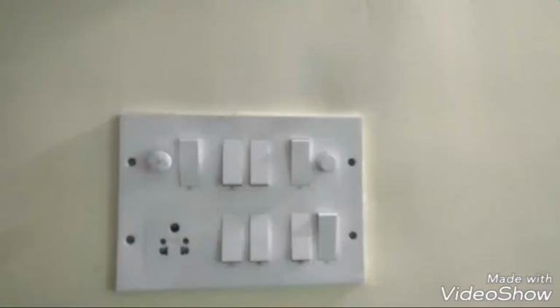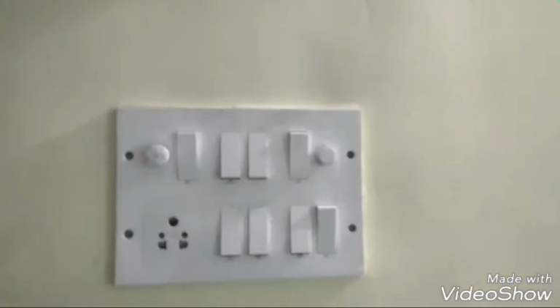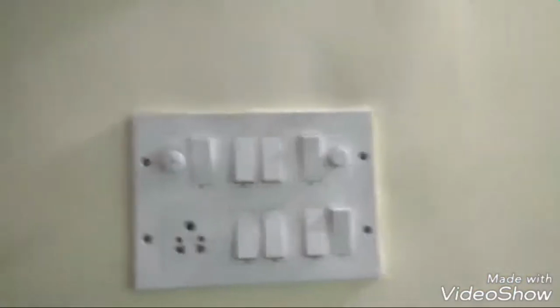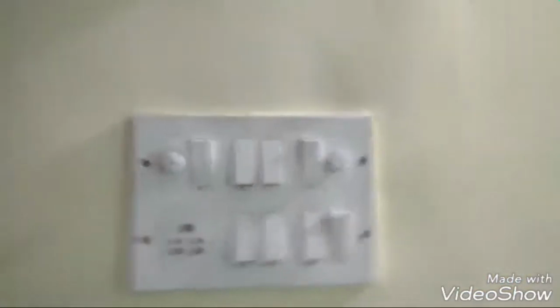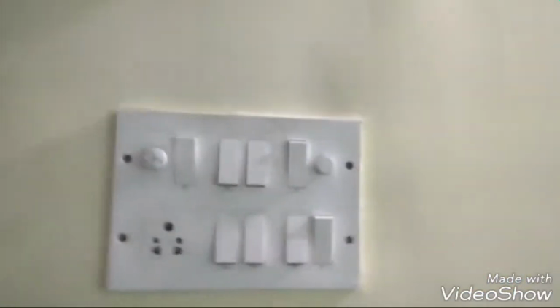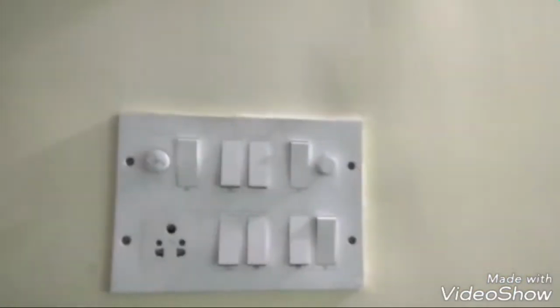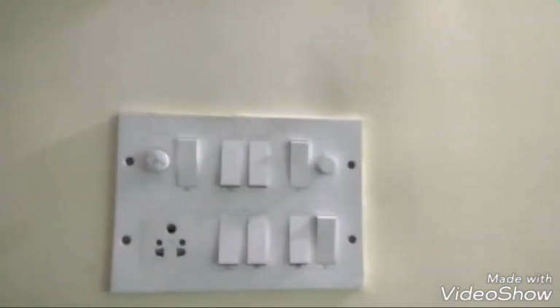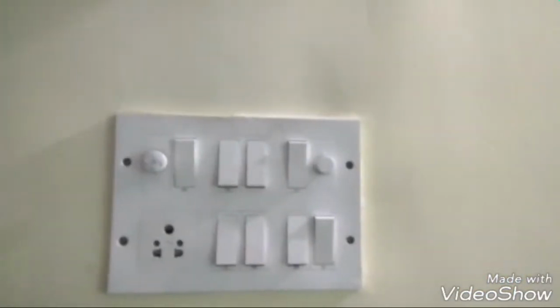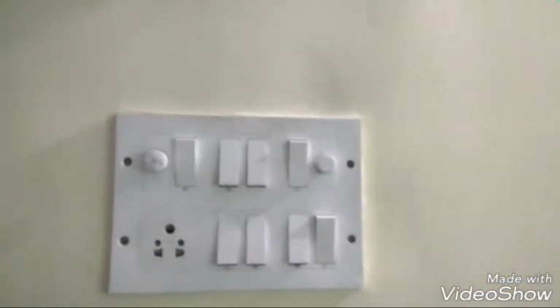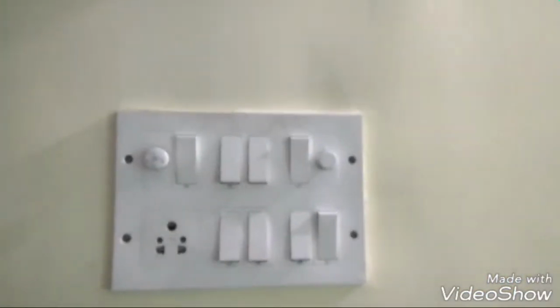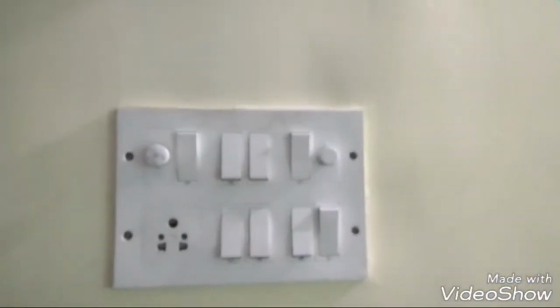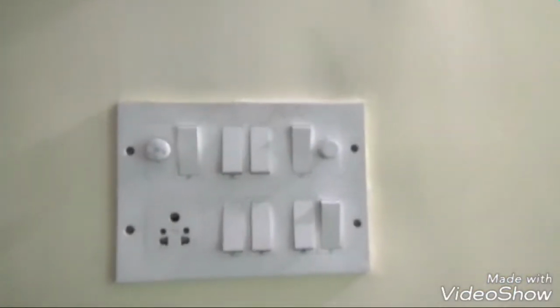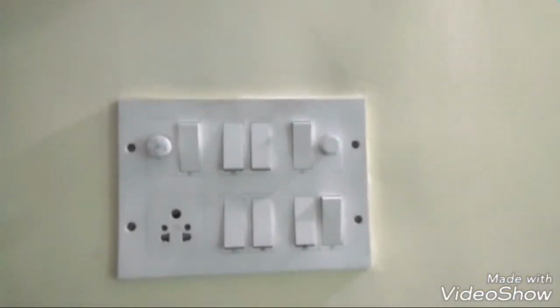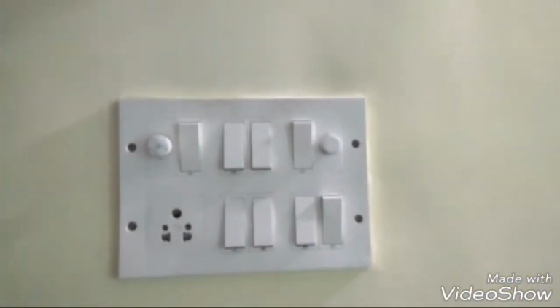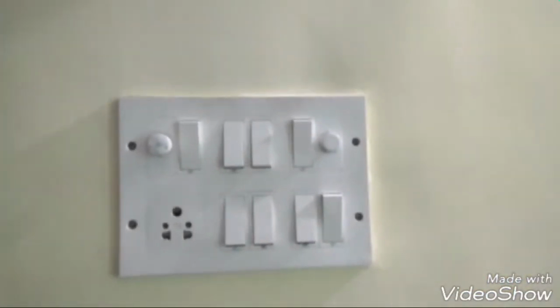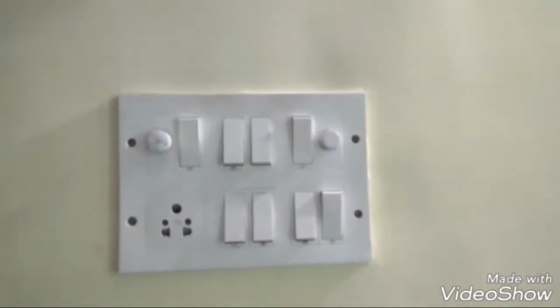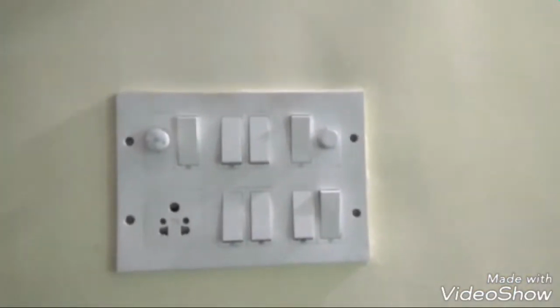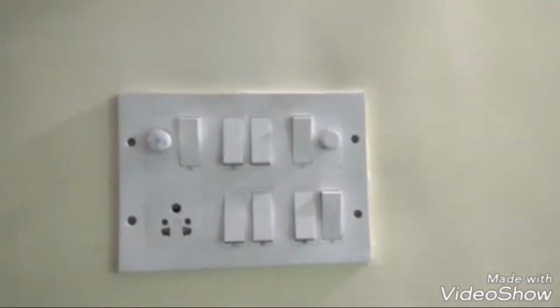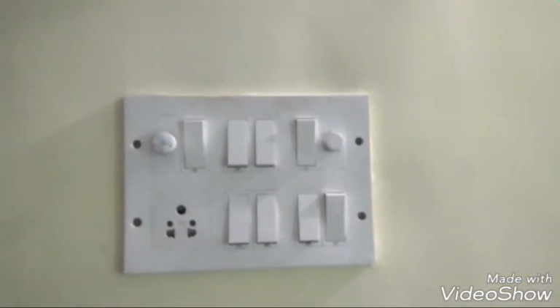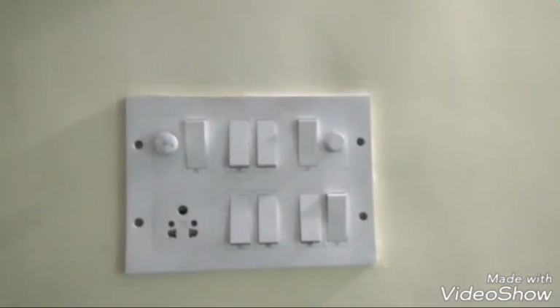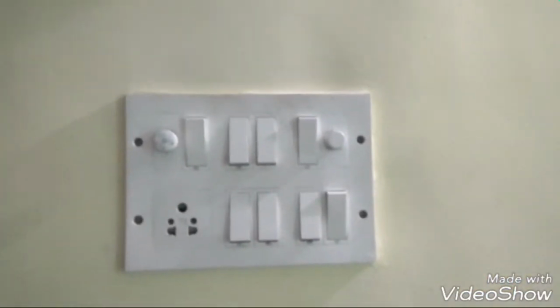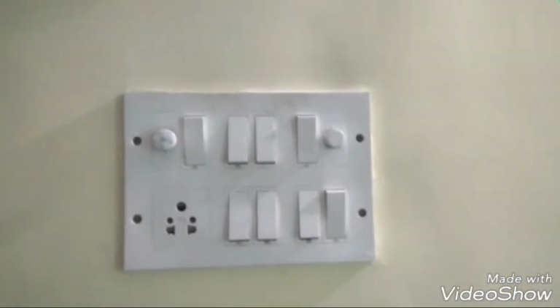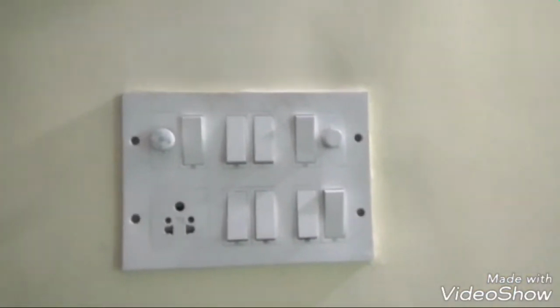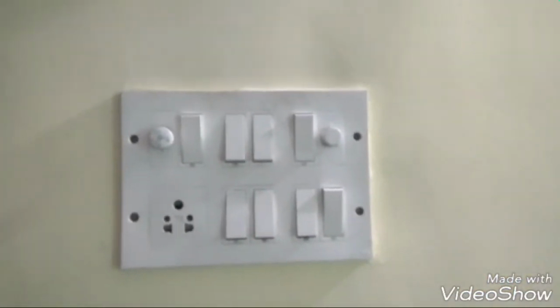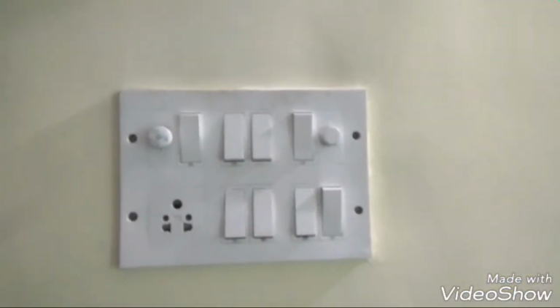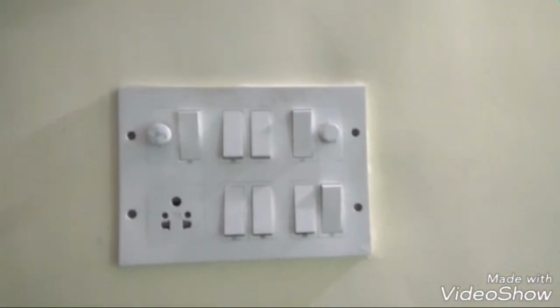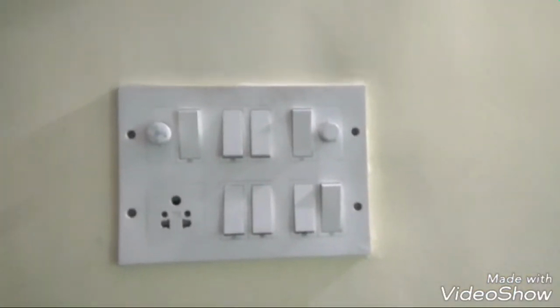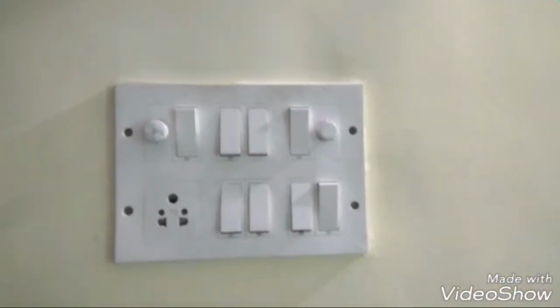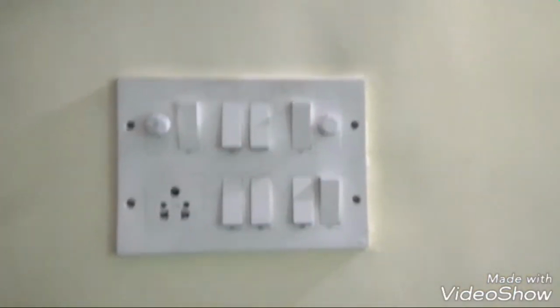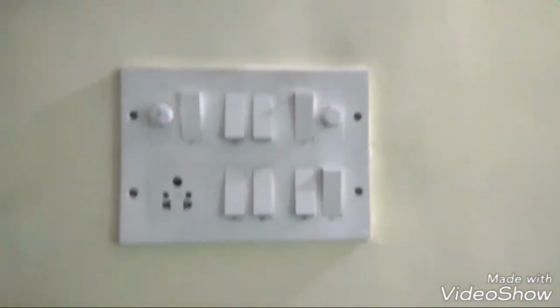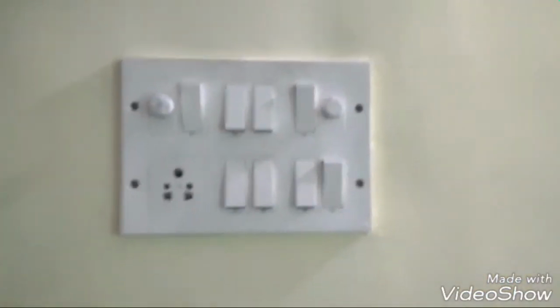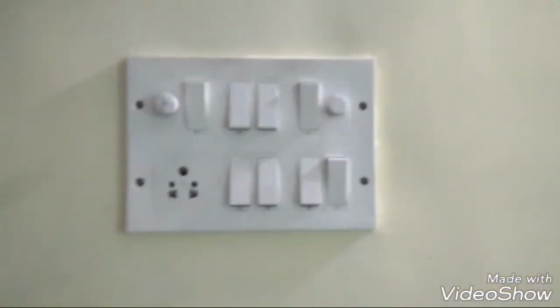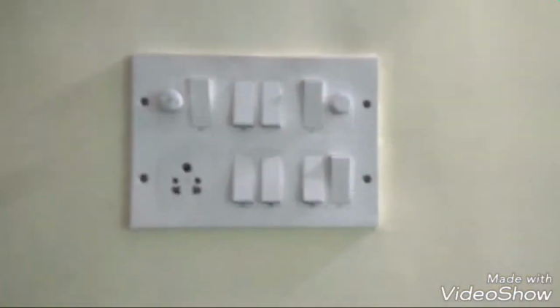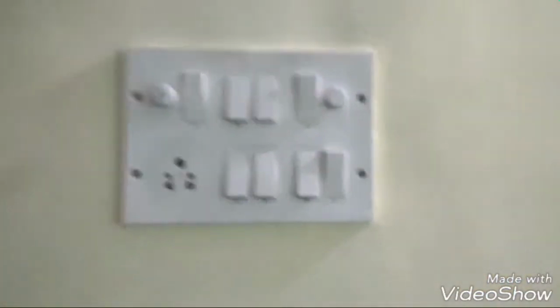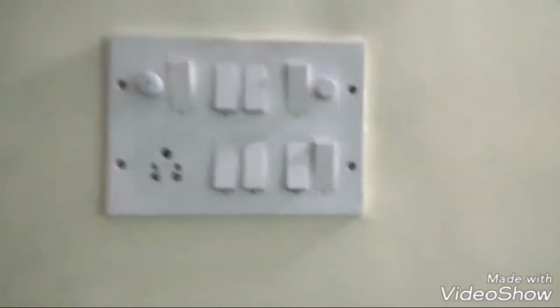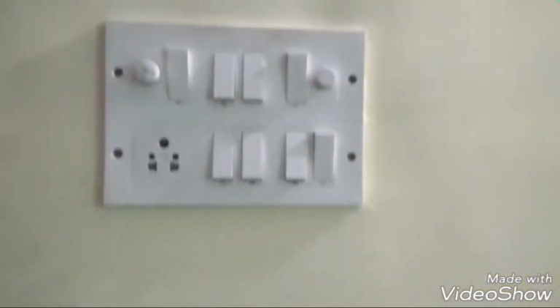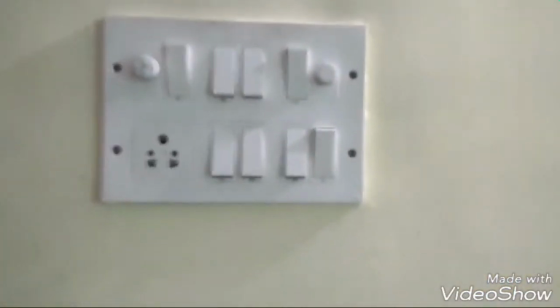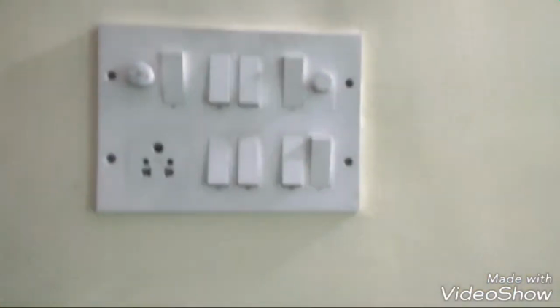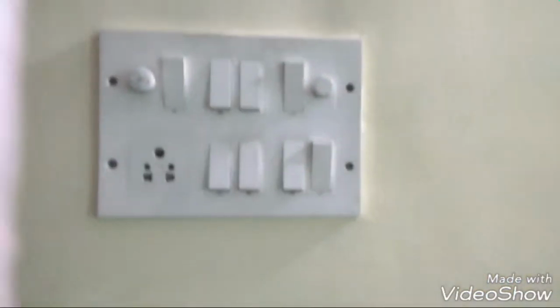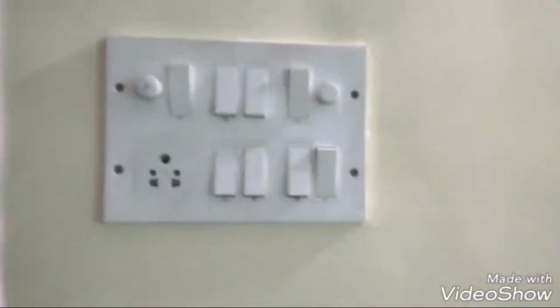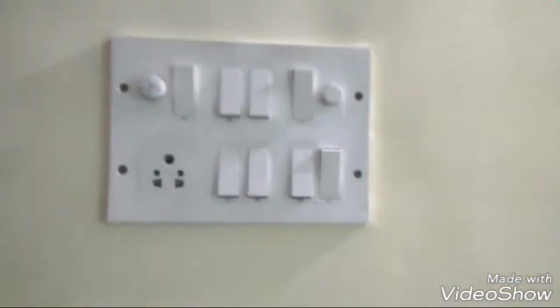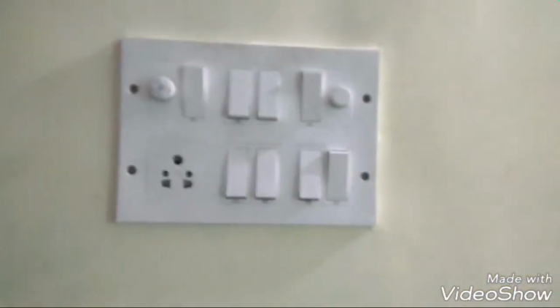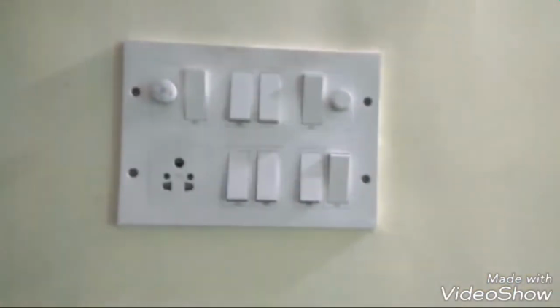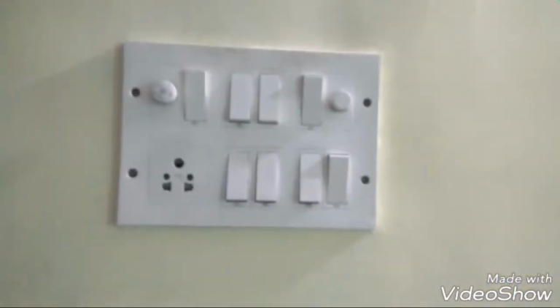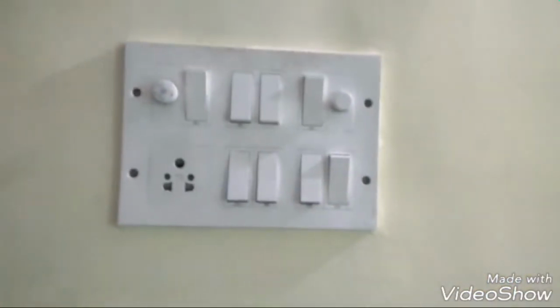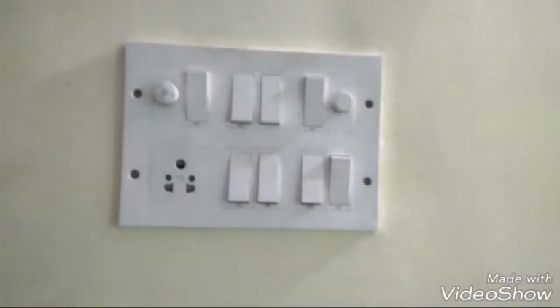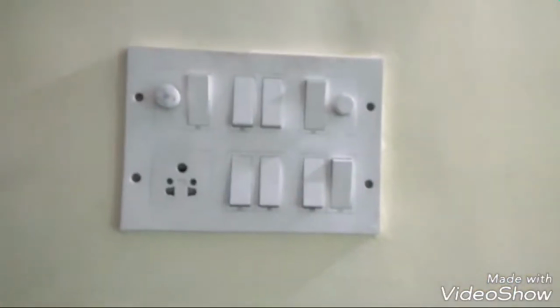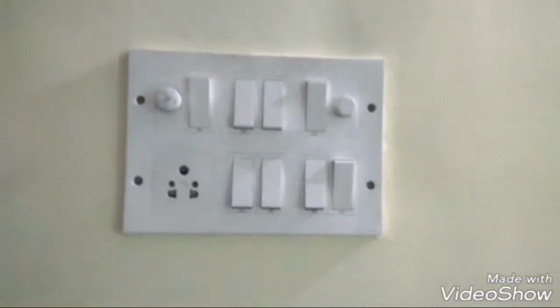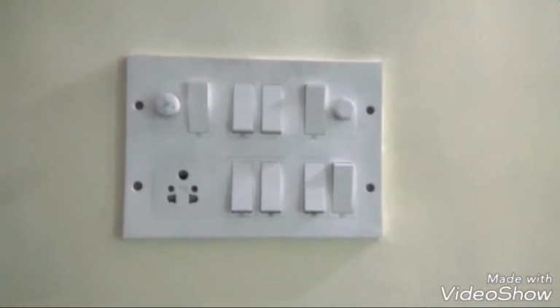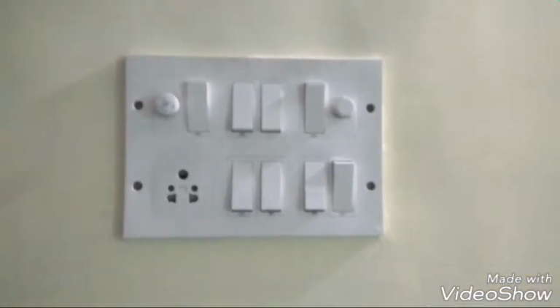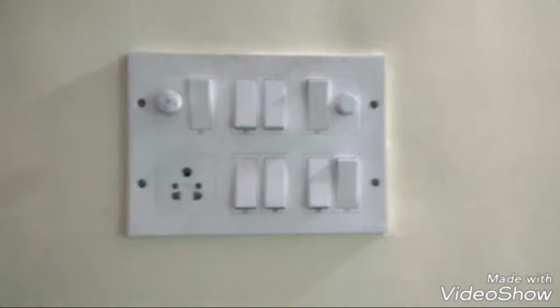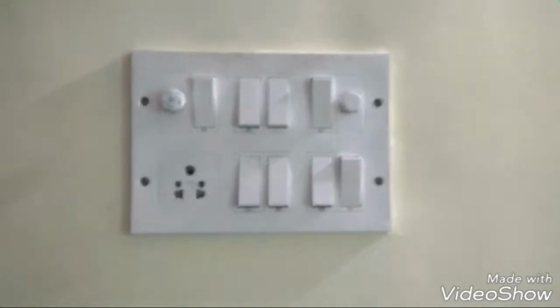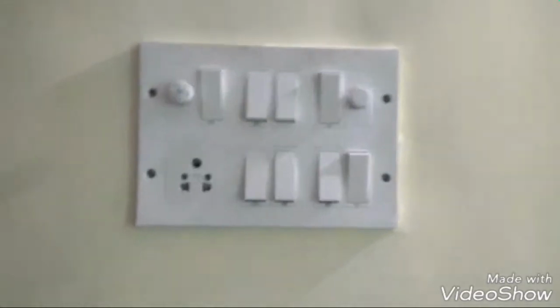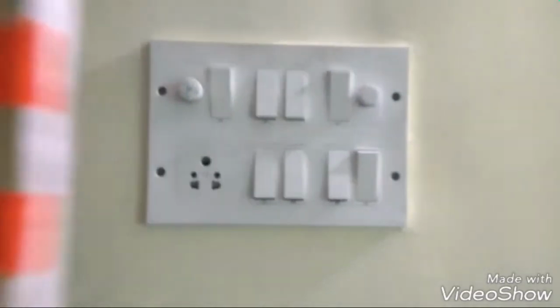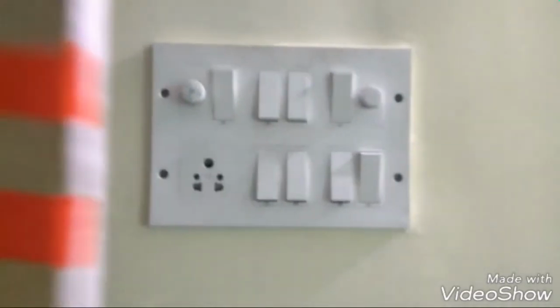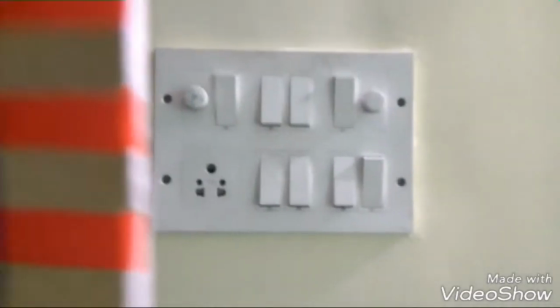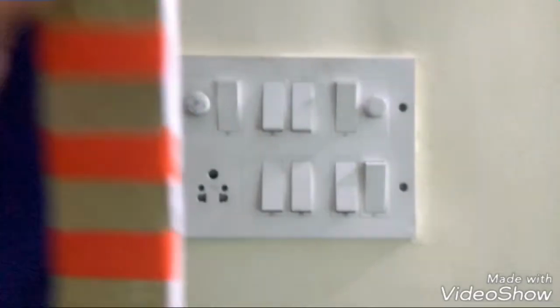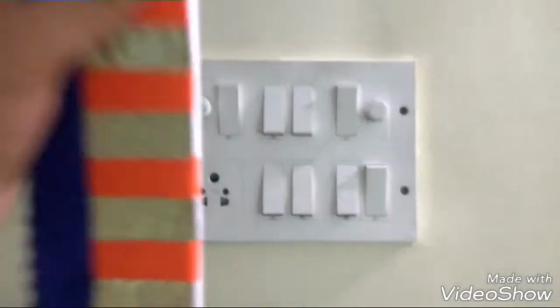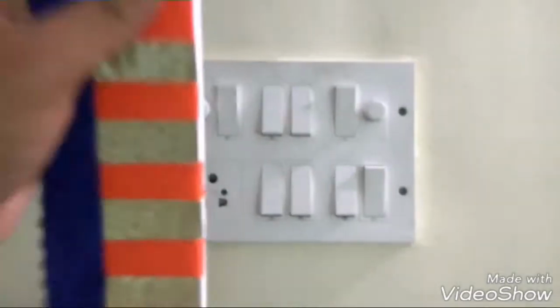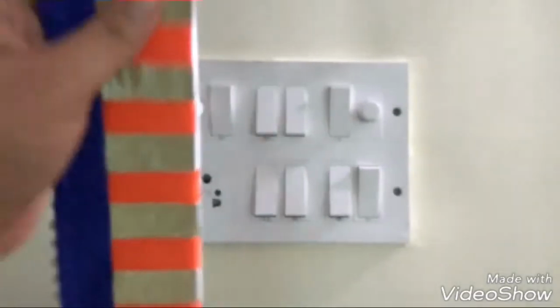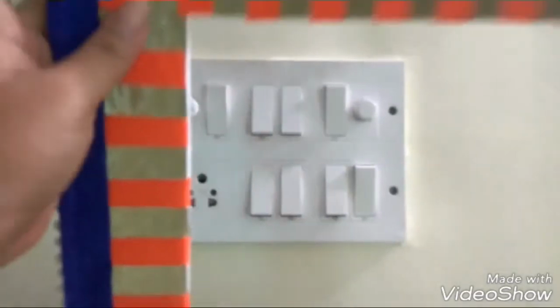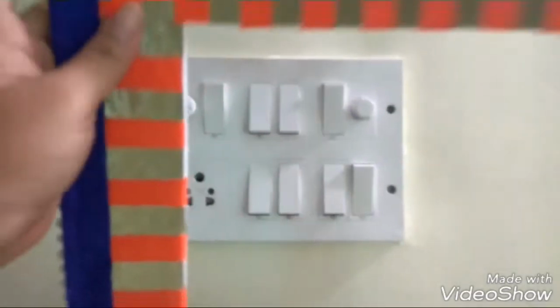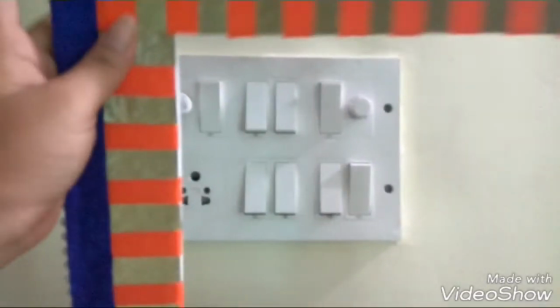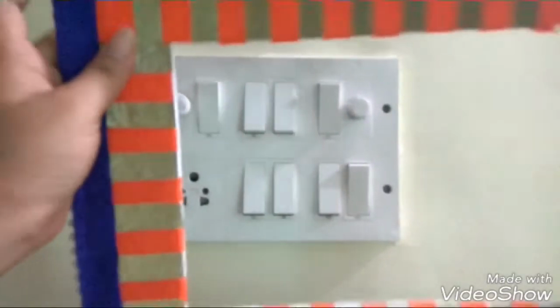Now fit the frame on the switchboard and it will look so beautiful. This will suddenly change the entire look of your switchboard.